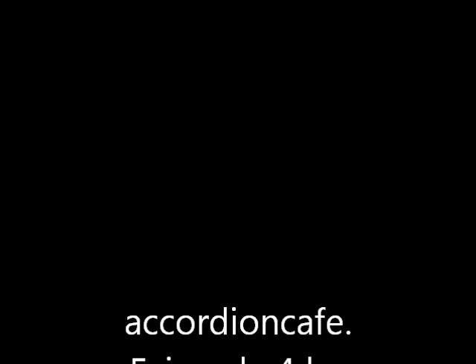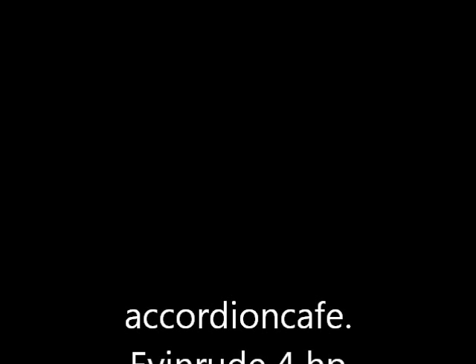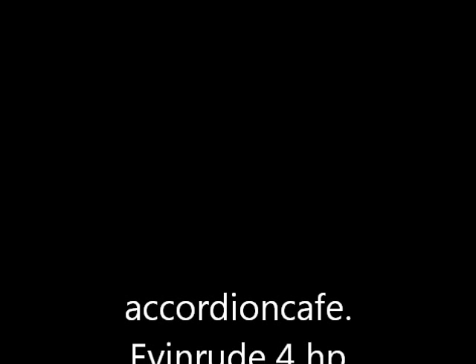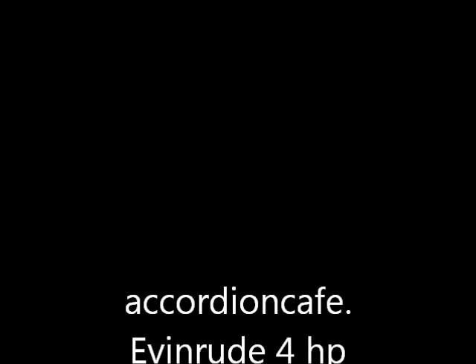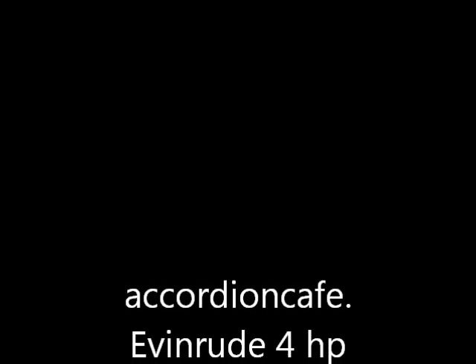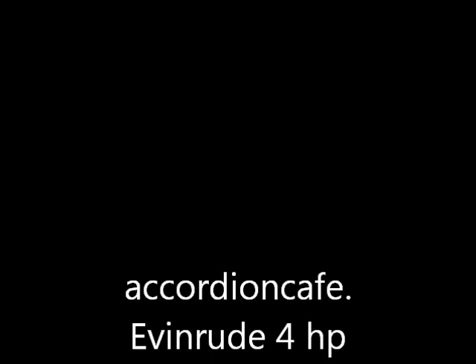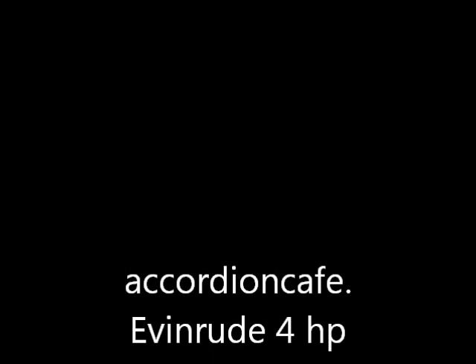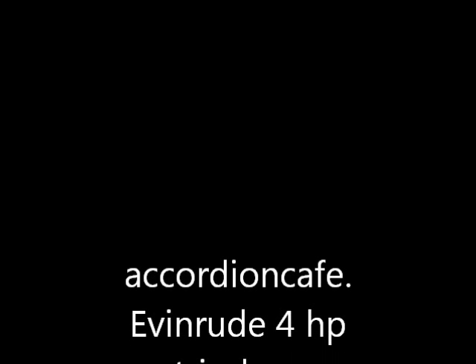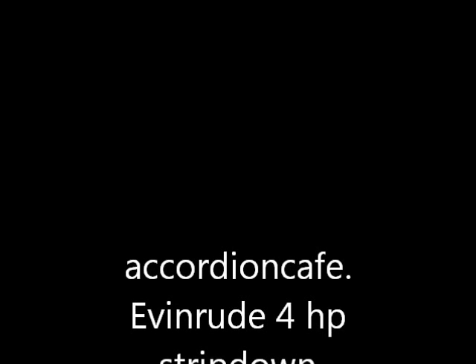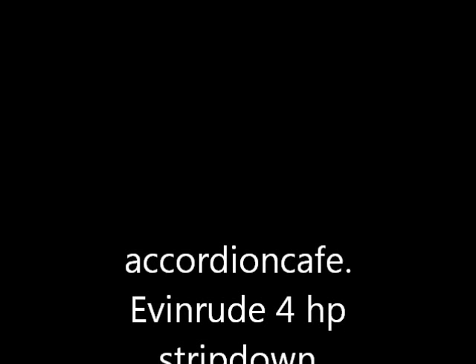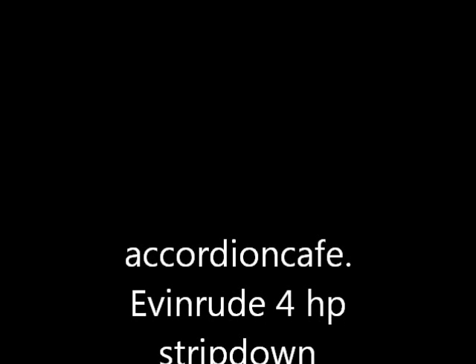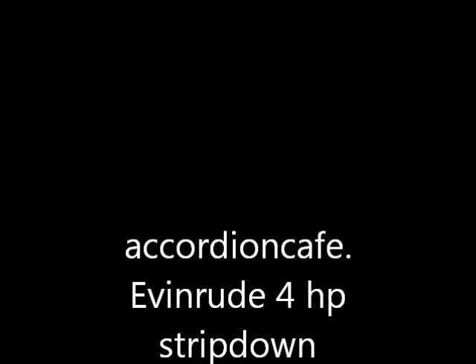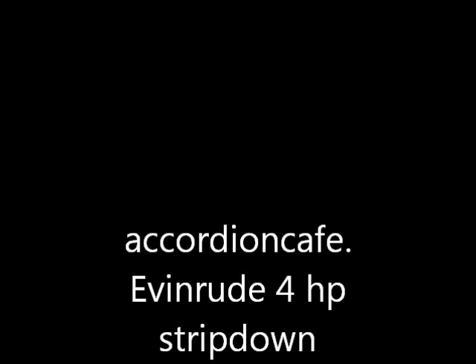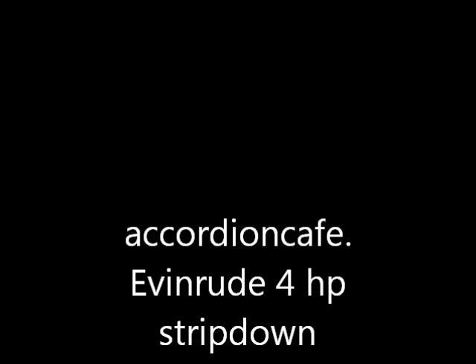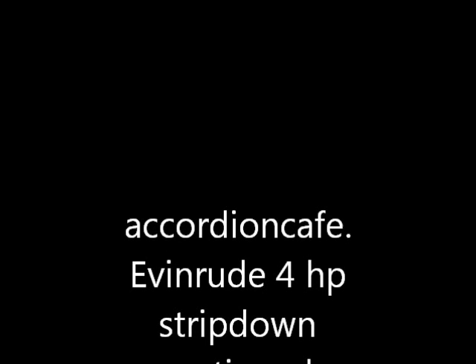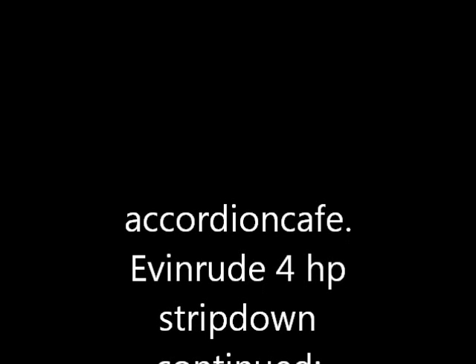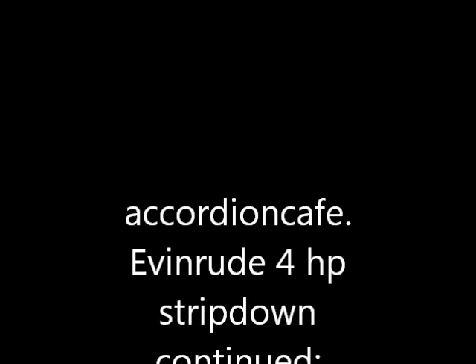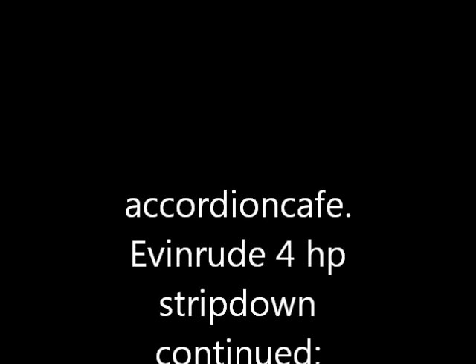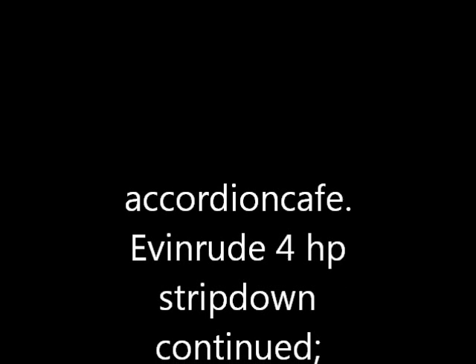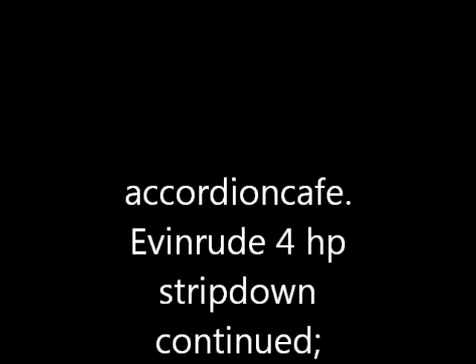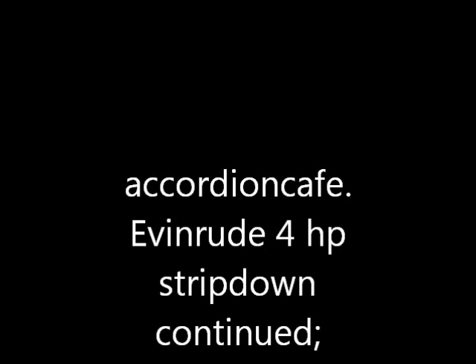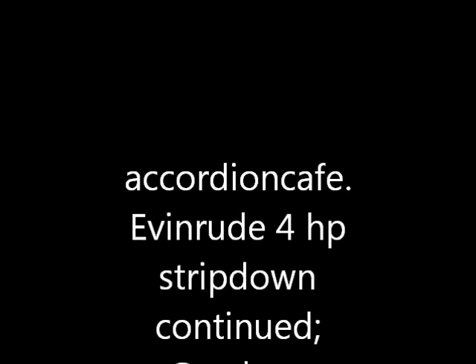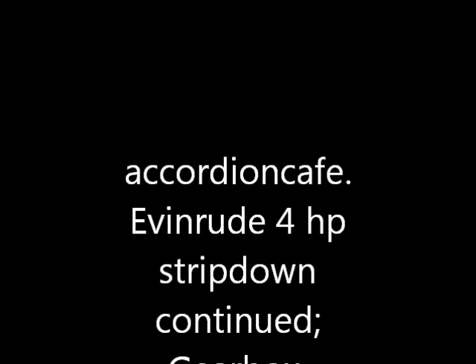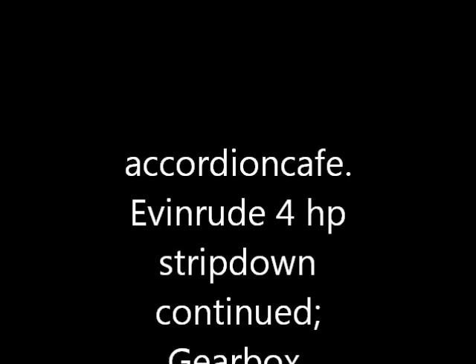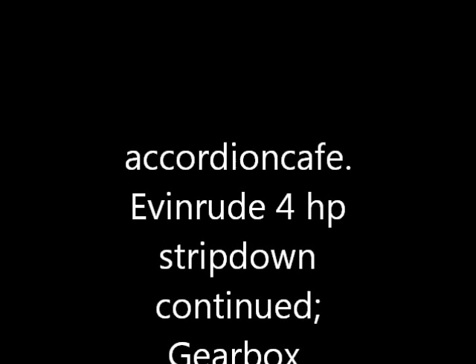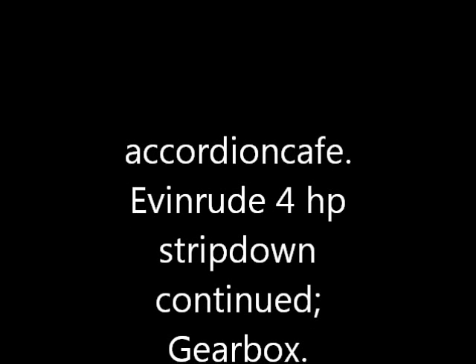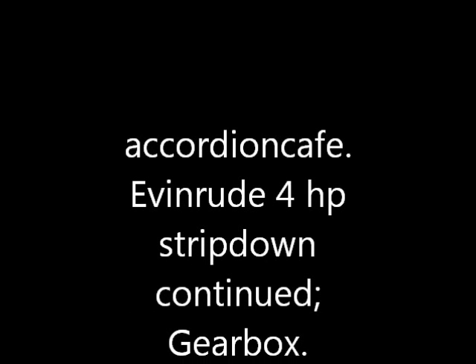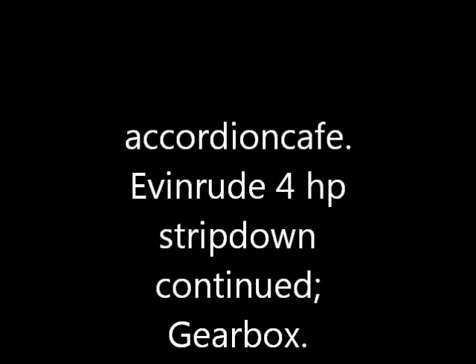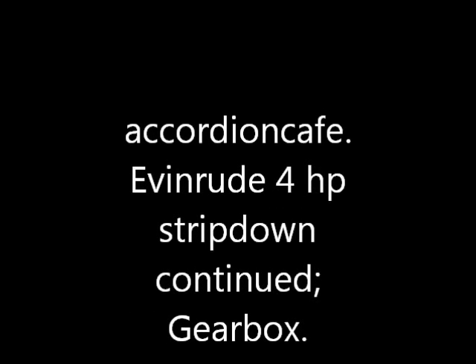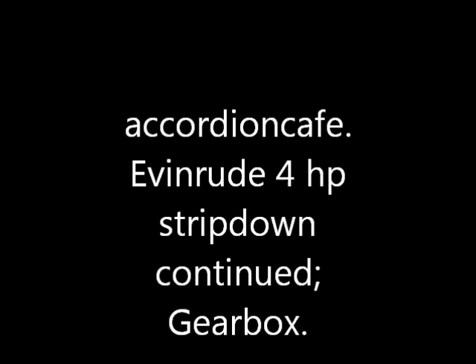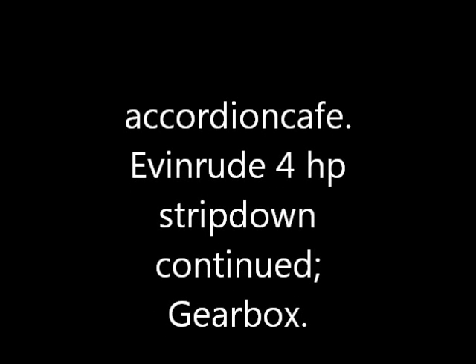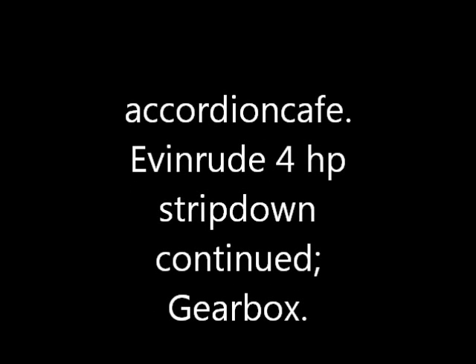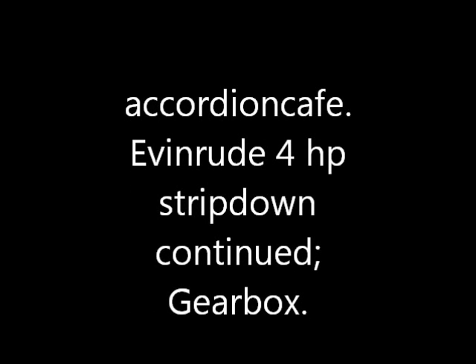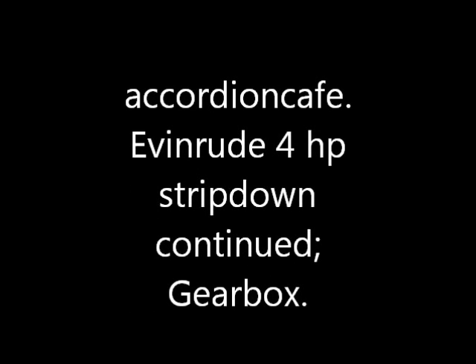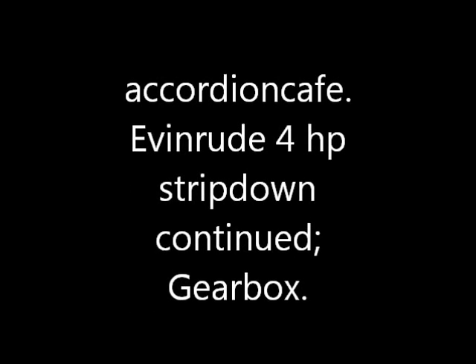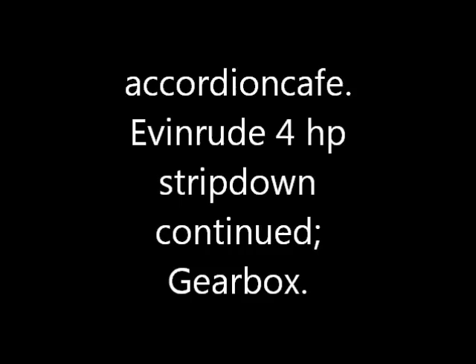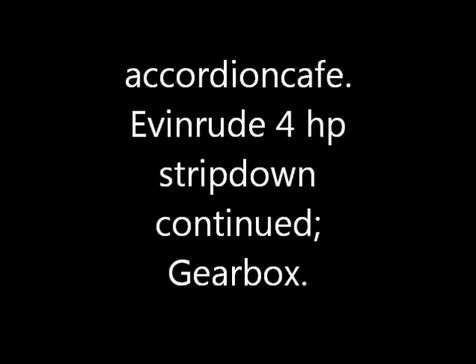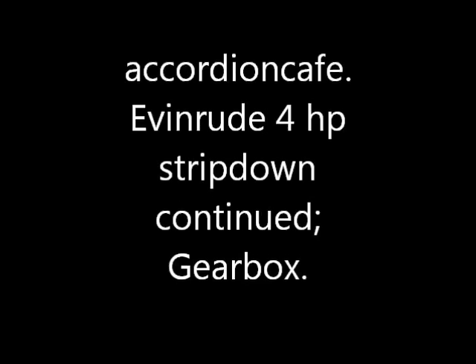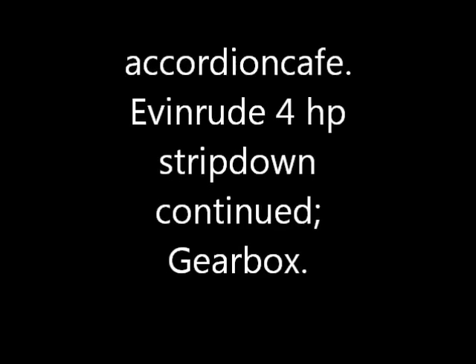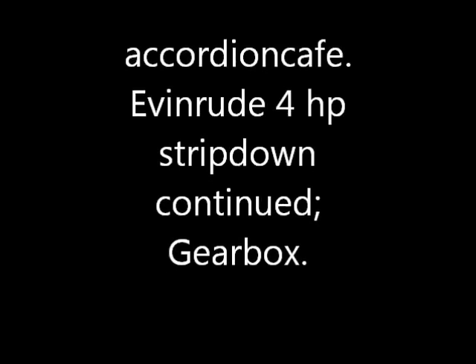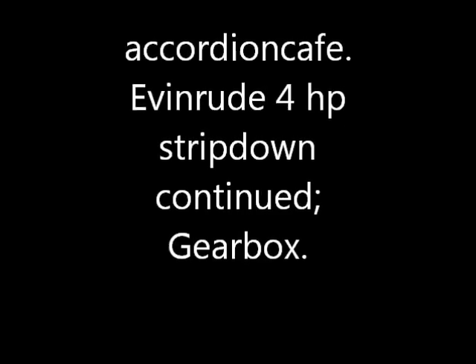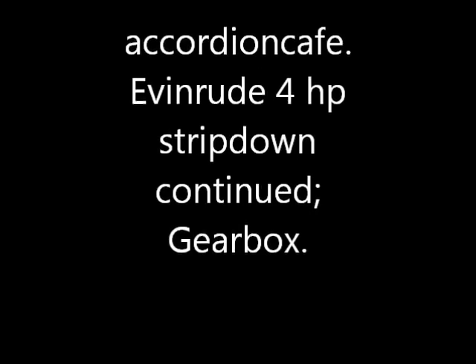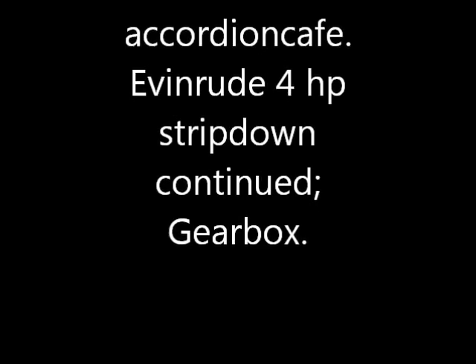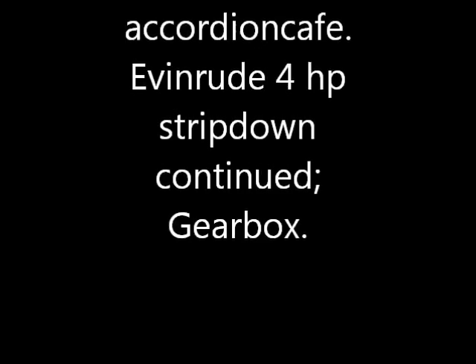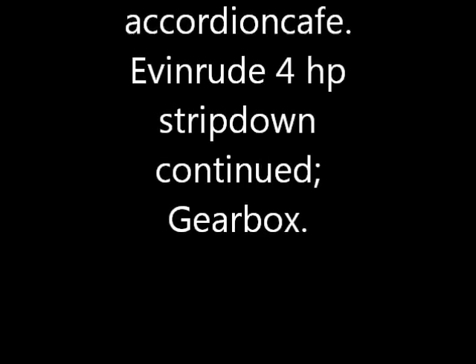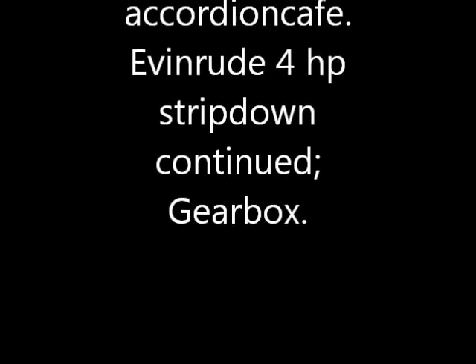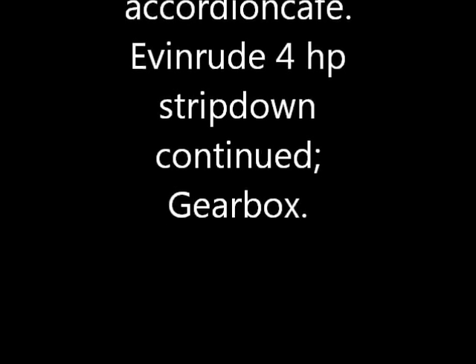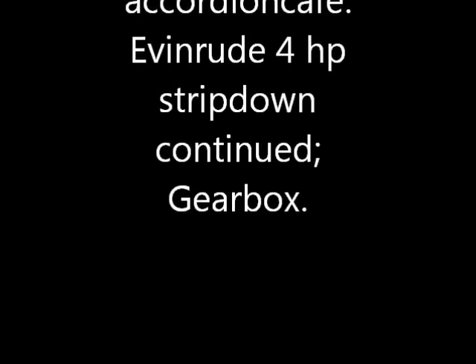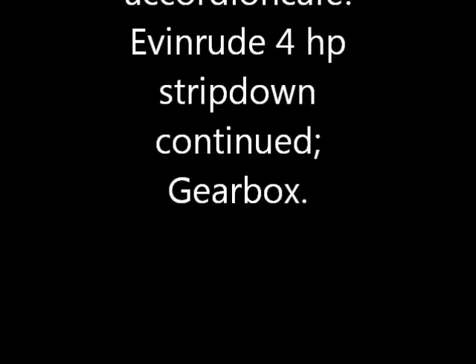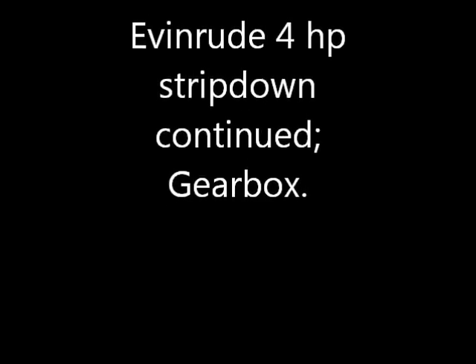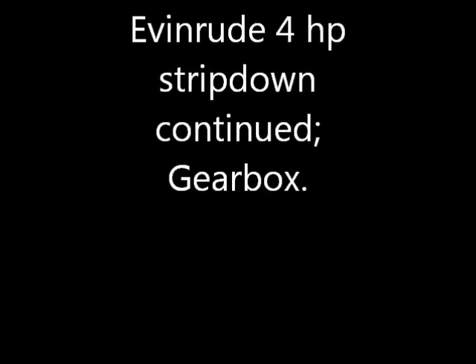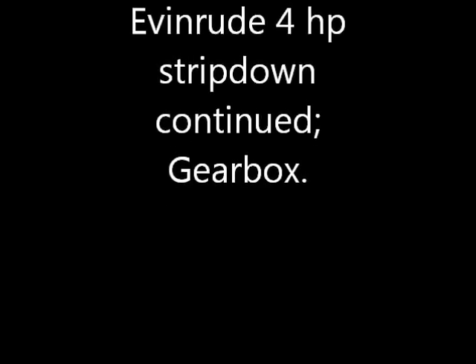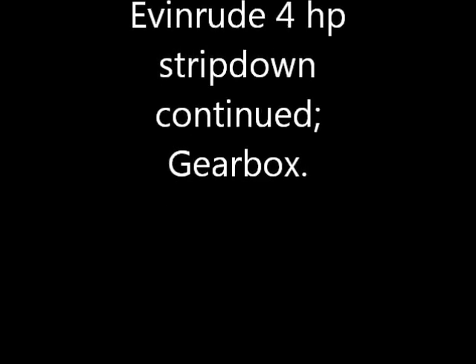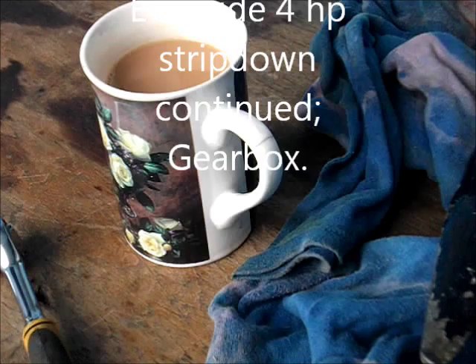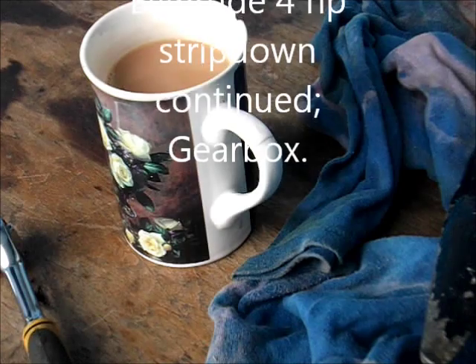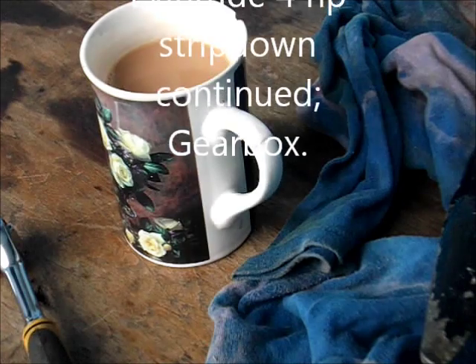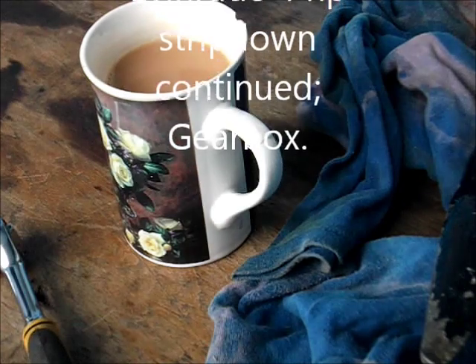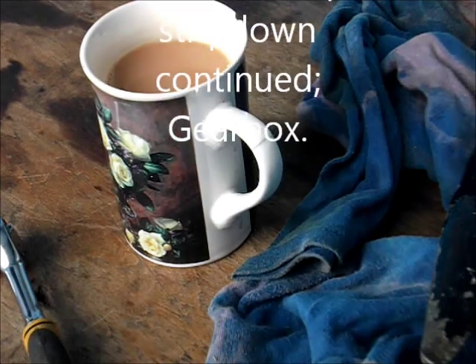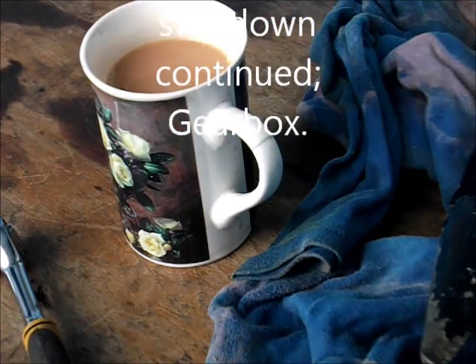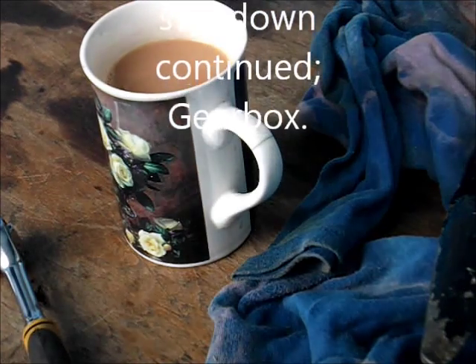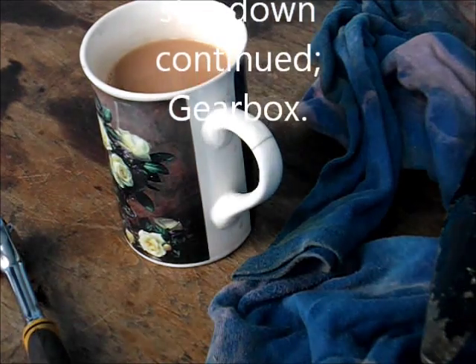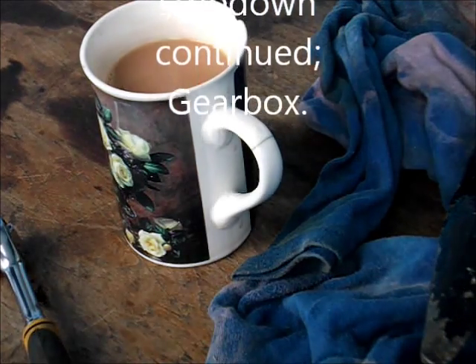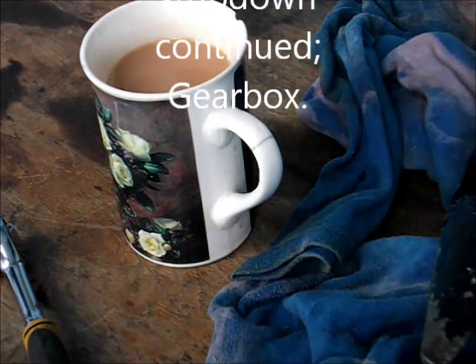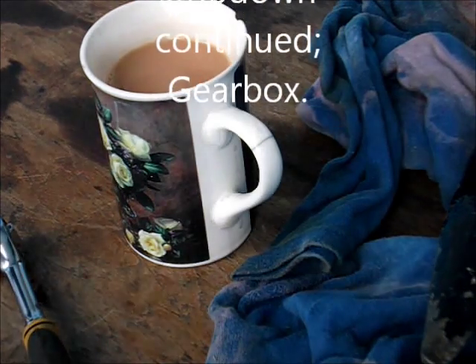Hi, welcome to Accordion Cafe. Continuing the strip down of the Evenrude 4 horsepower, we are on the gearbox today.